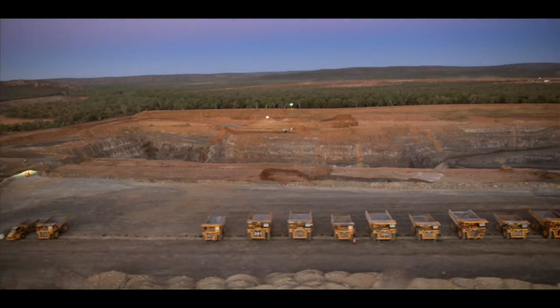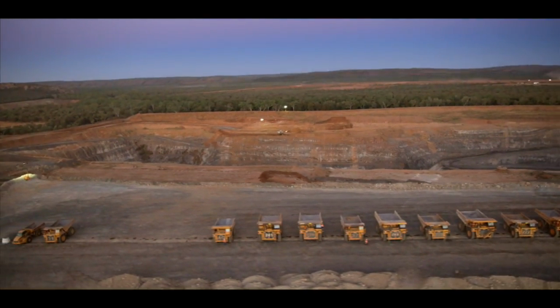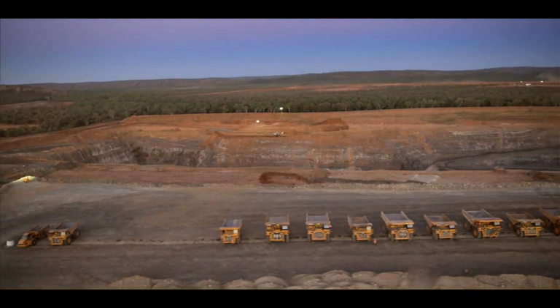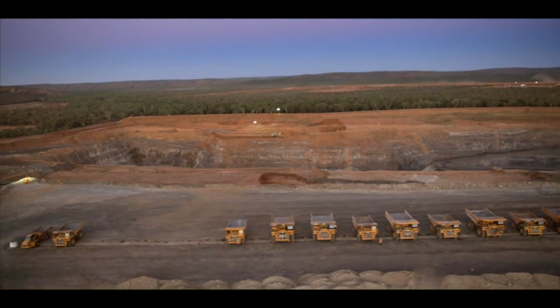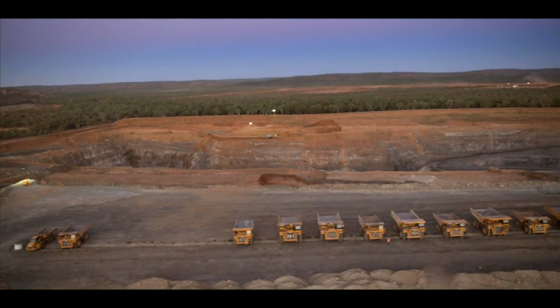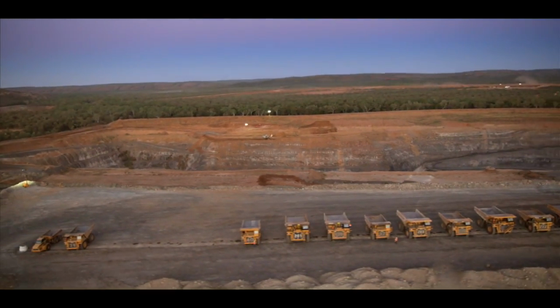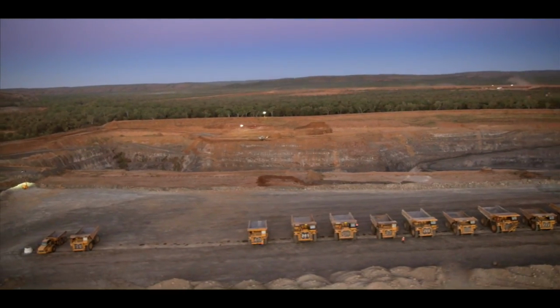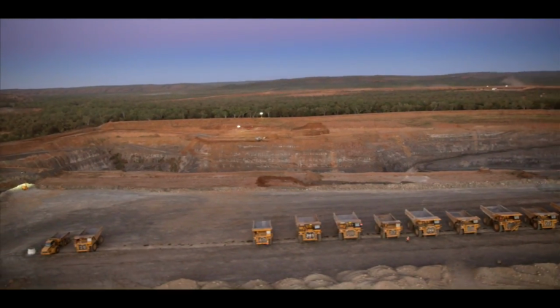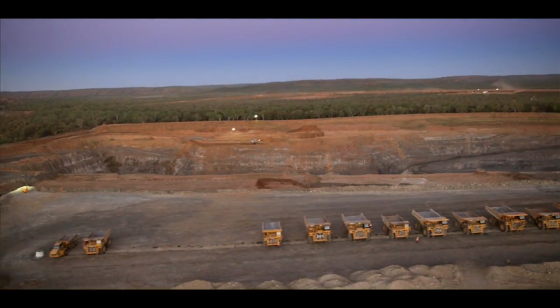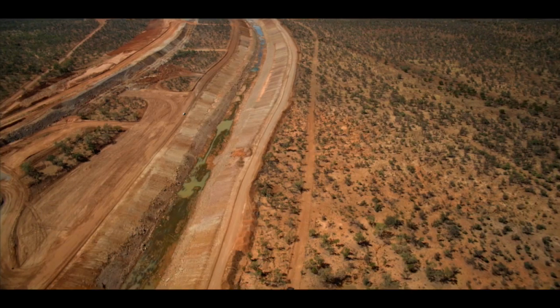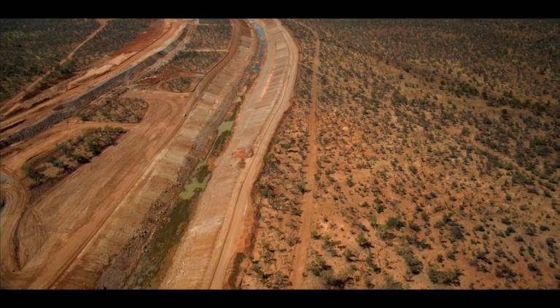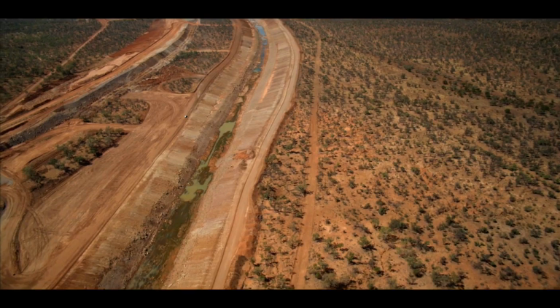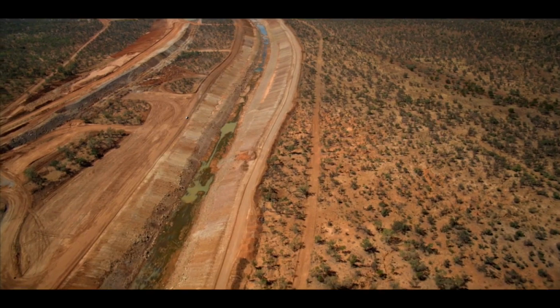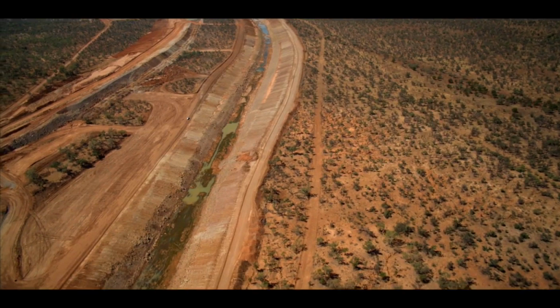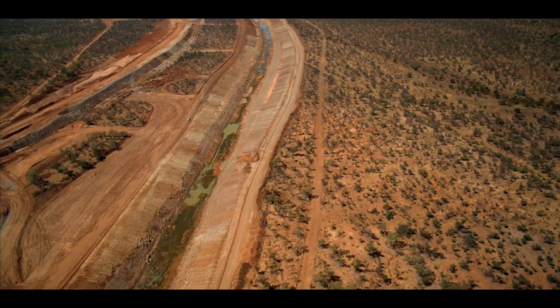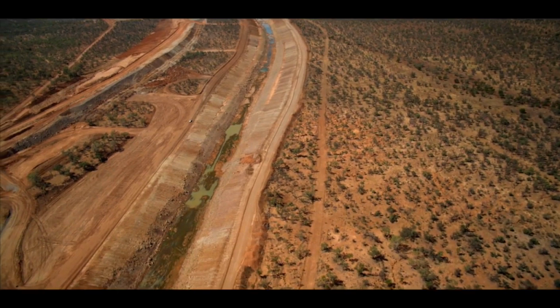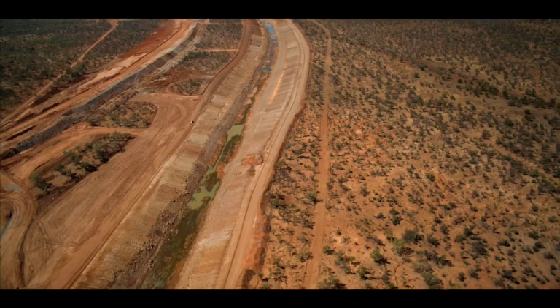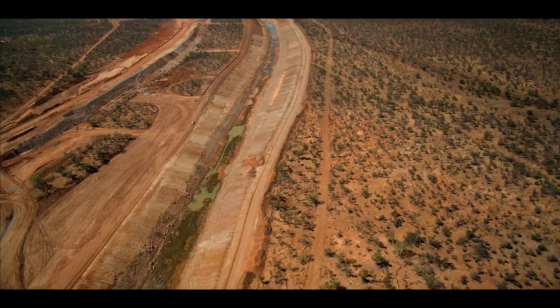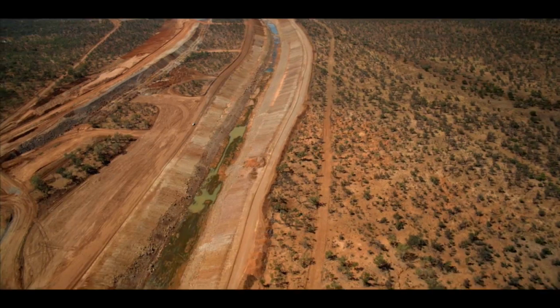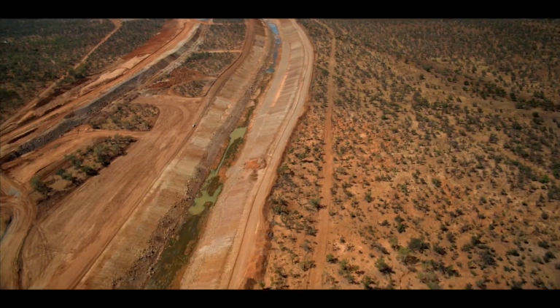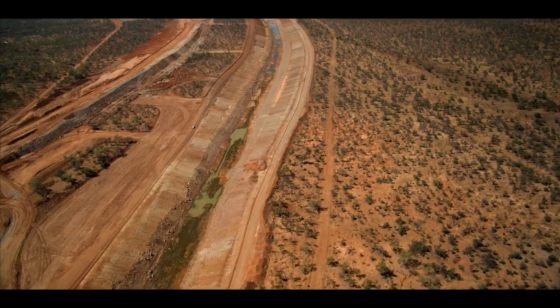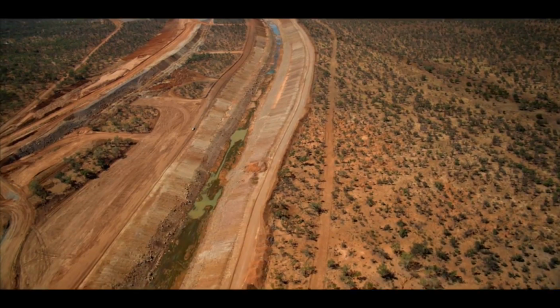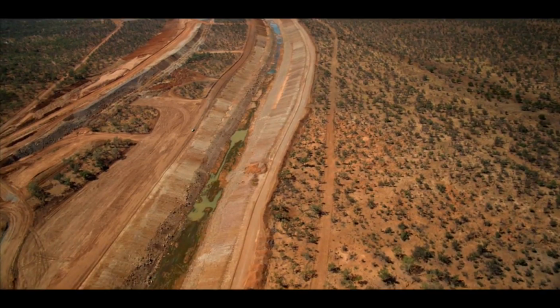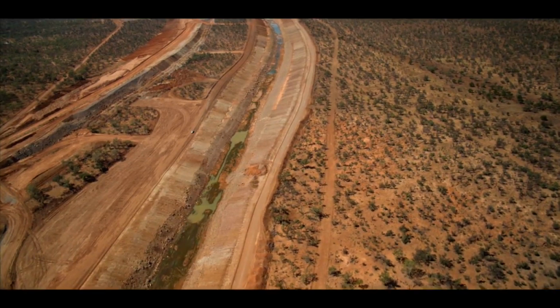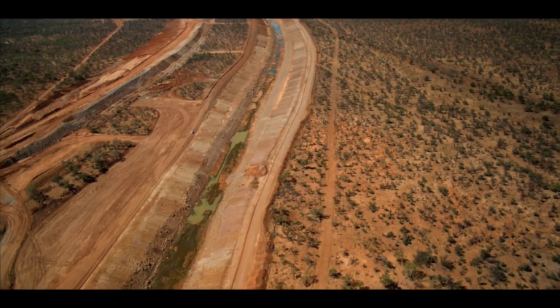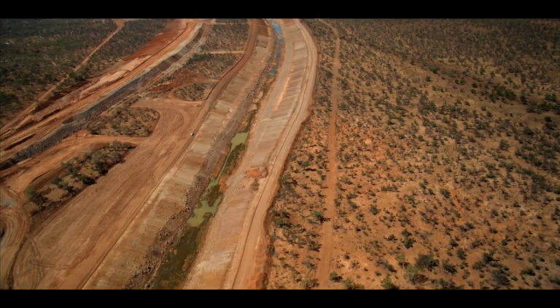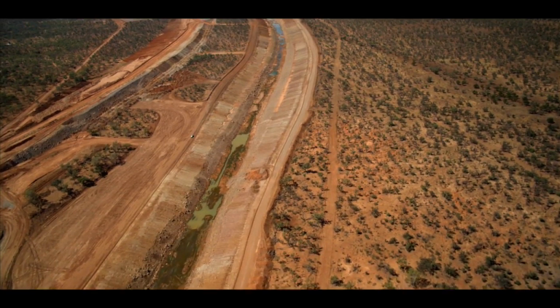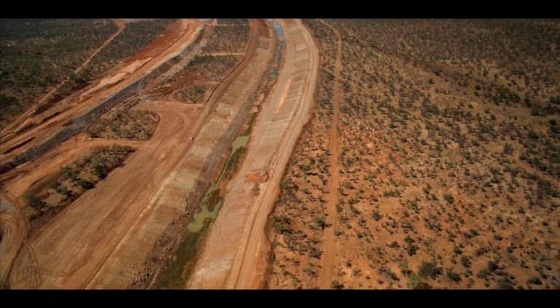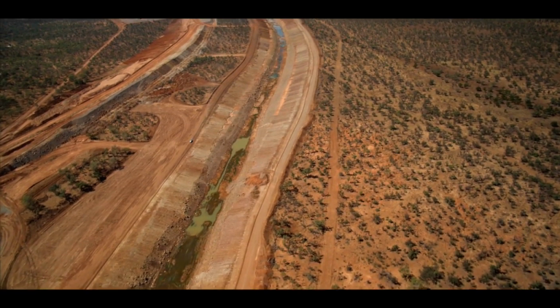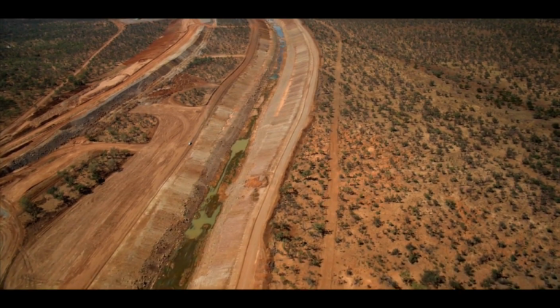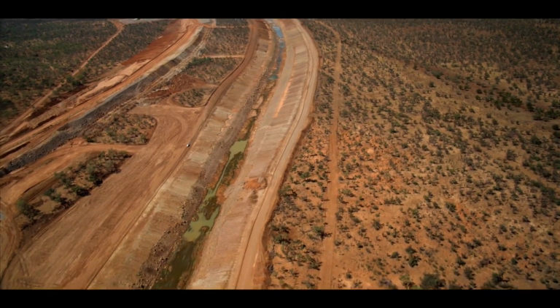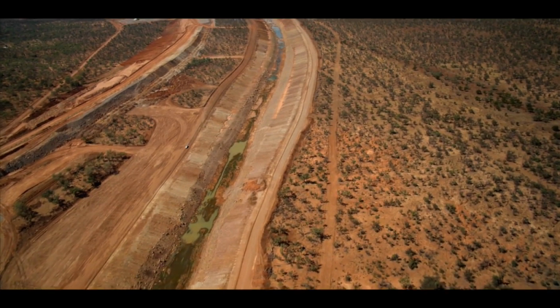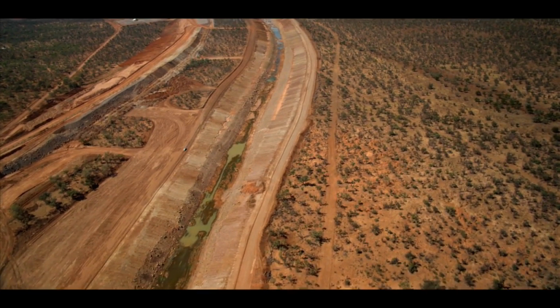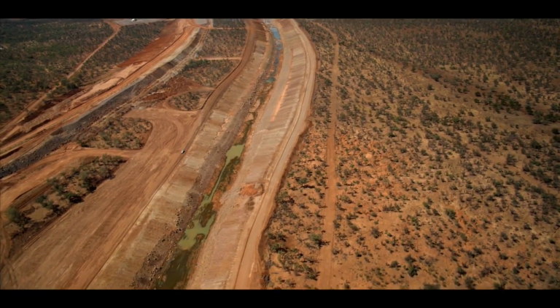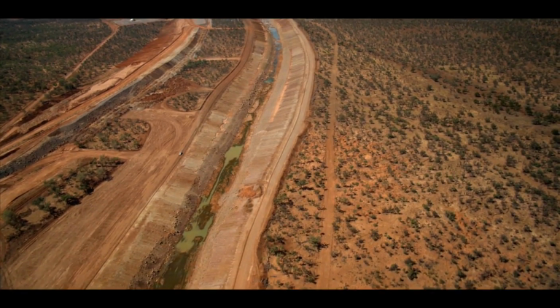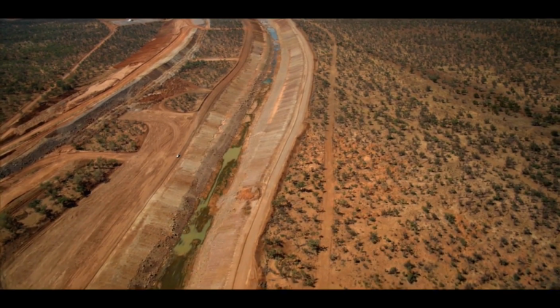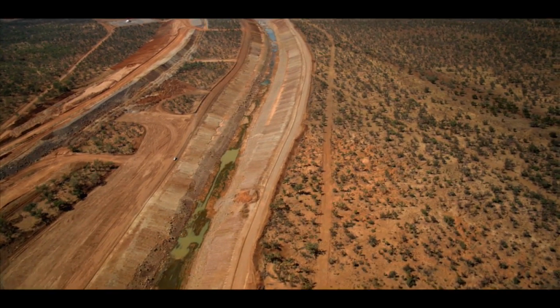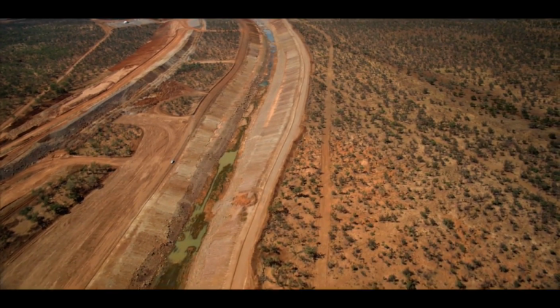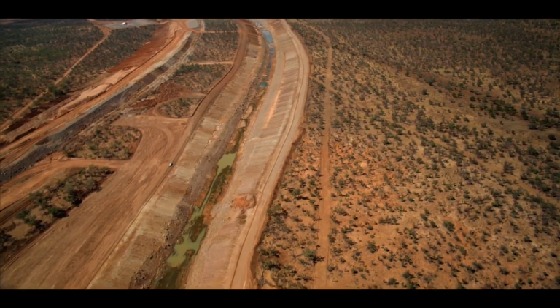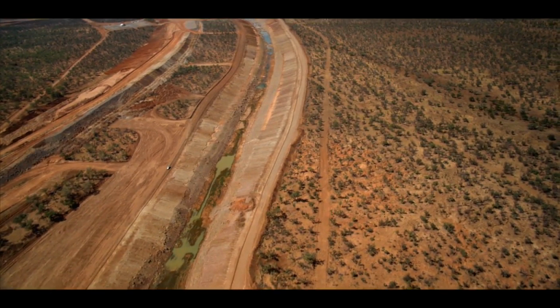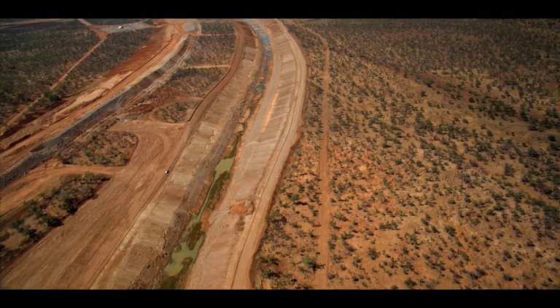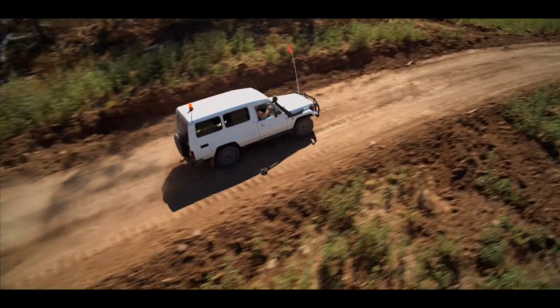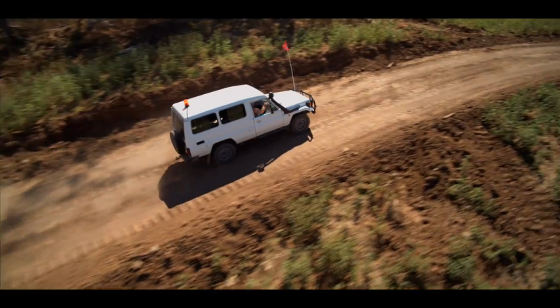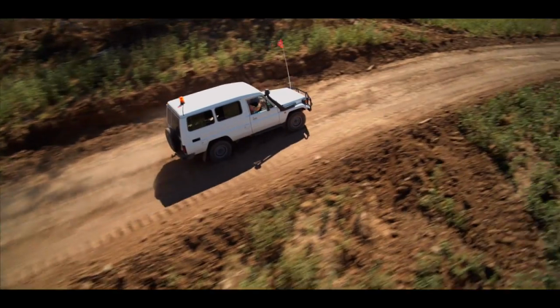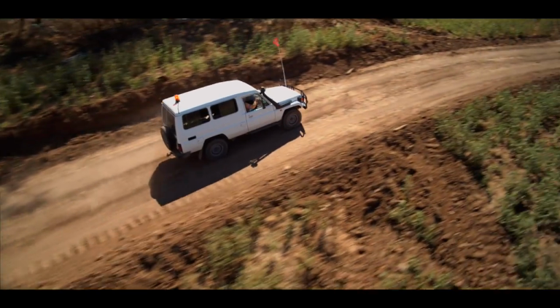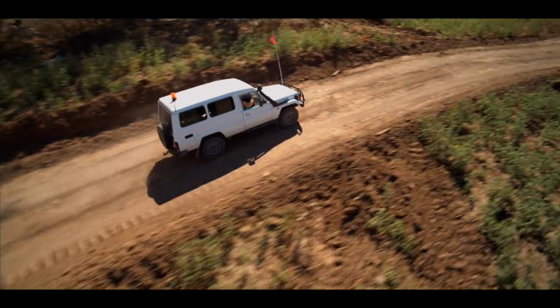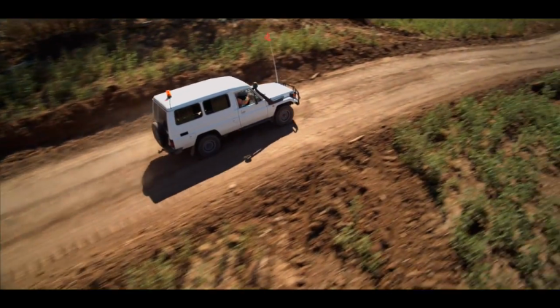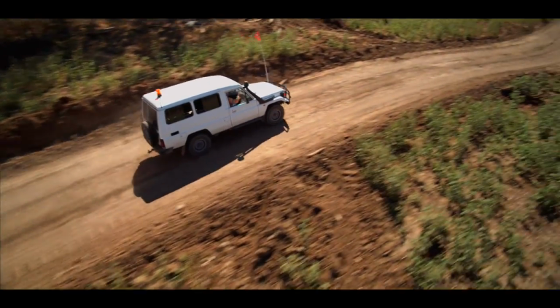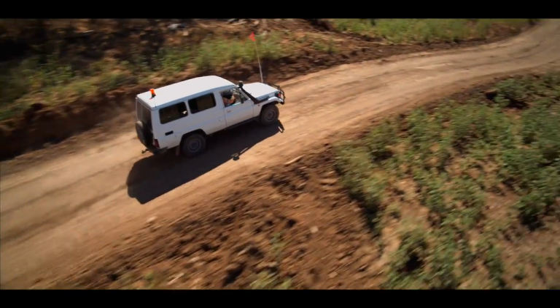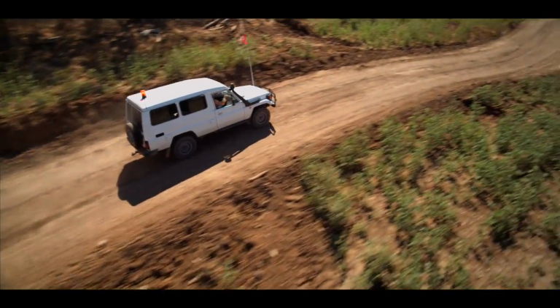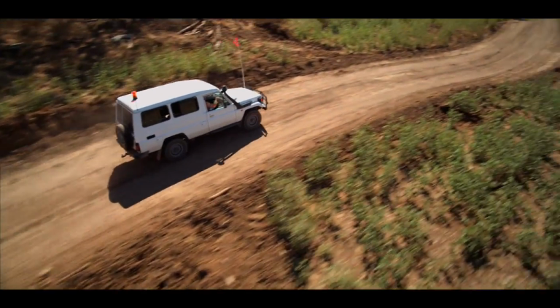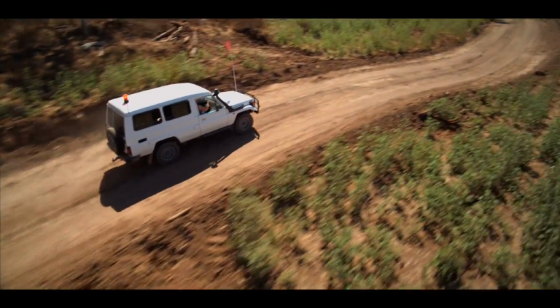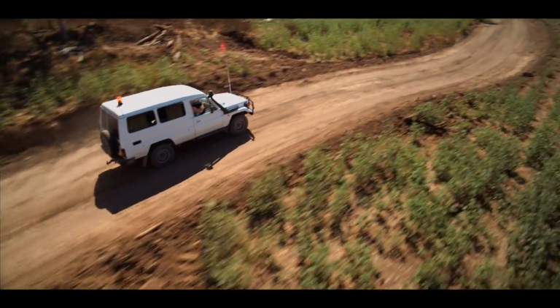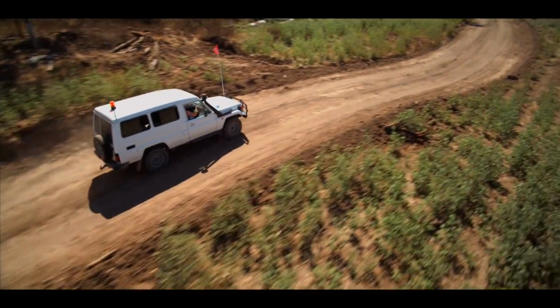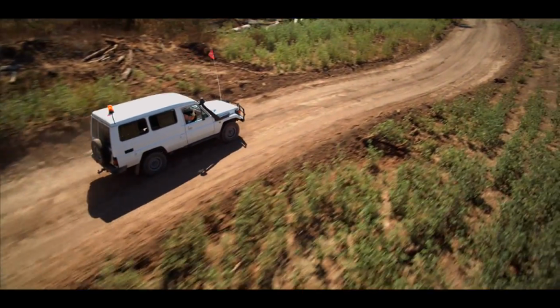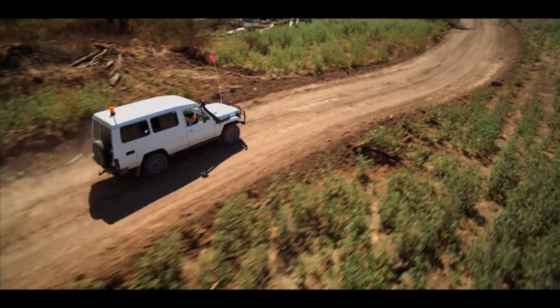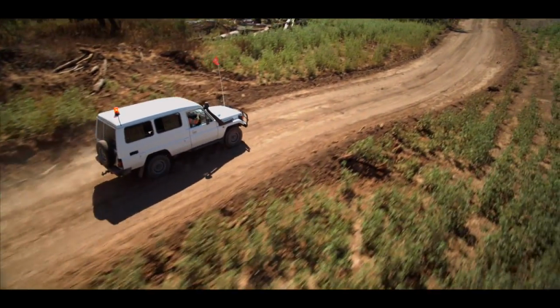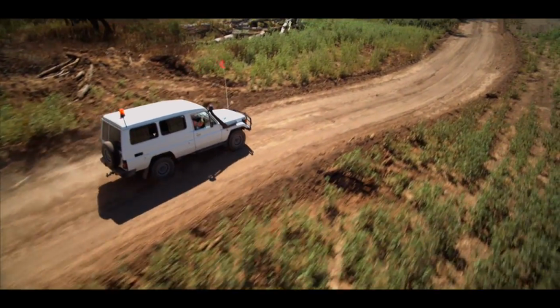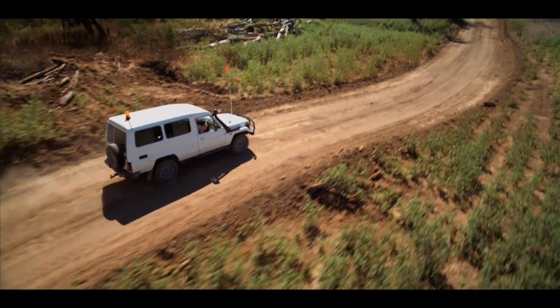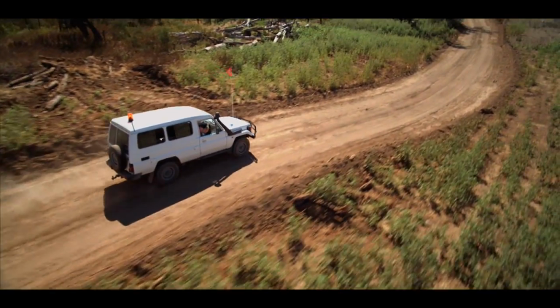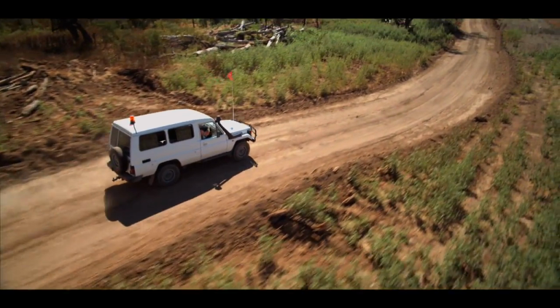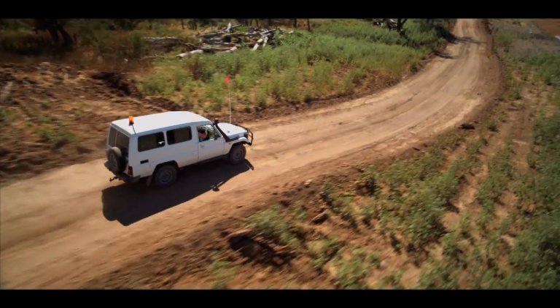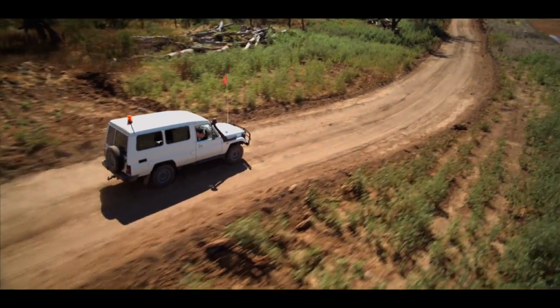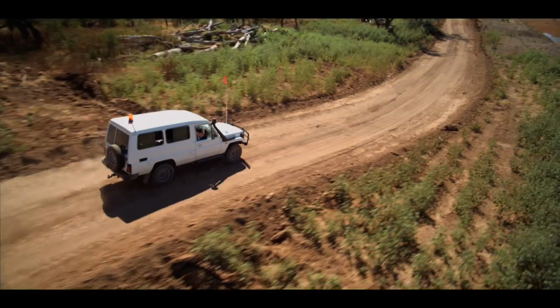Extrata knew that if they wanted the mine to go ahead, they had to show that the river could be re-channeled in a way that would keep the water protected.